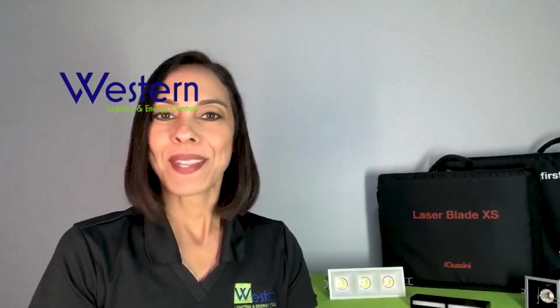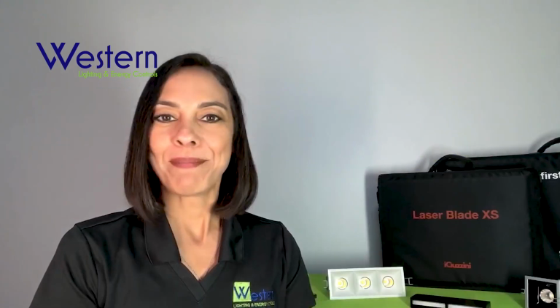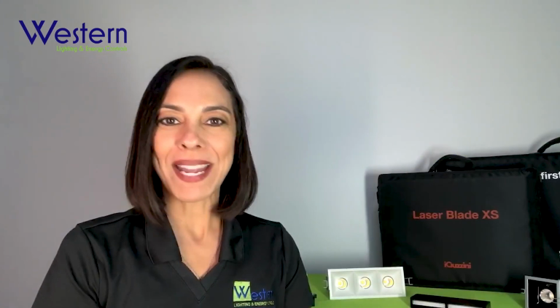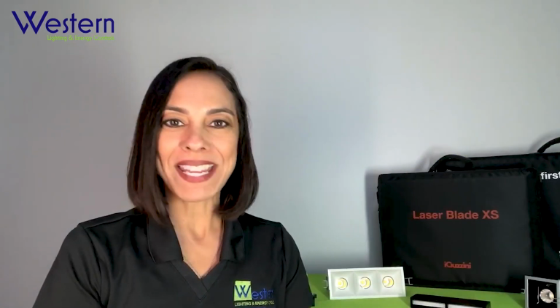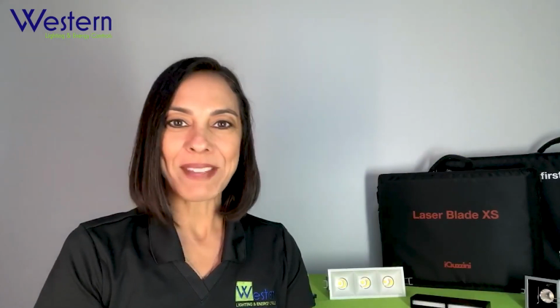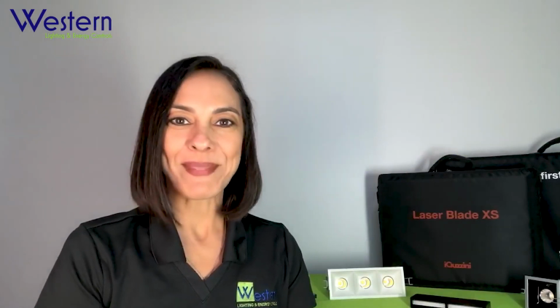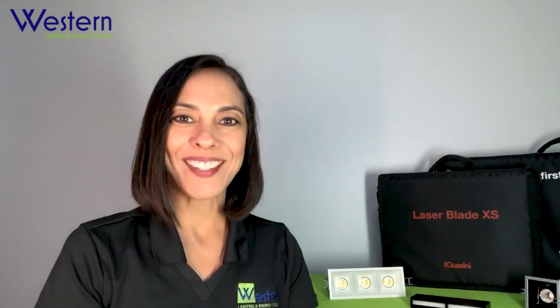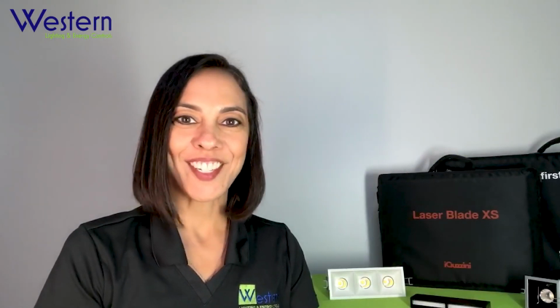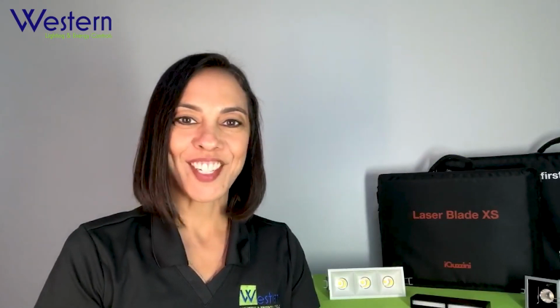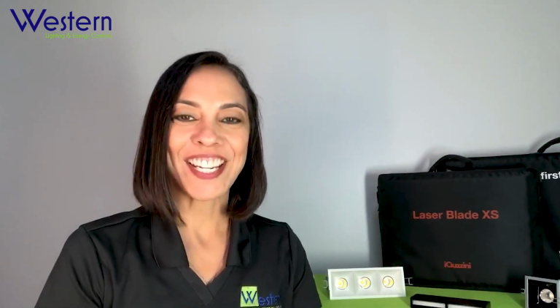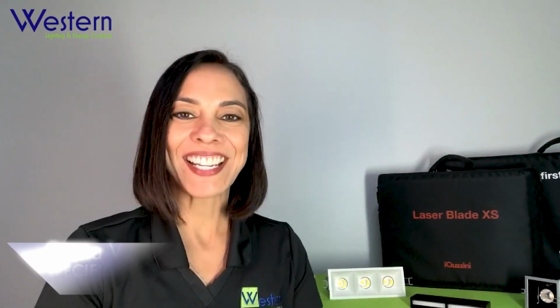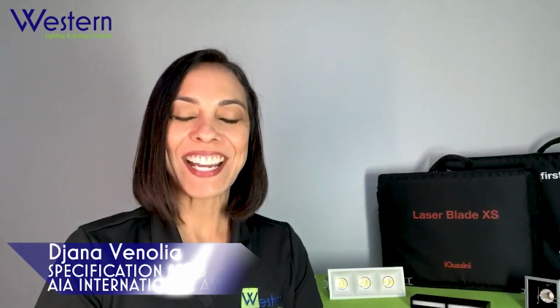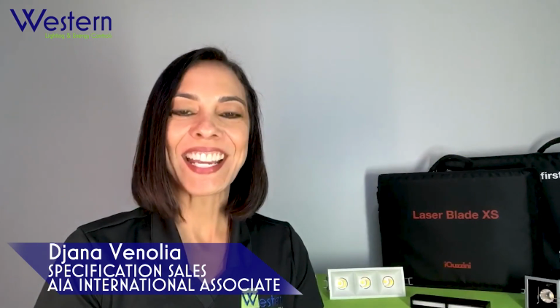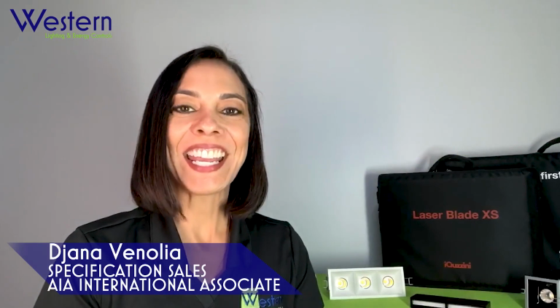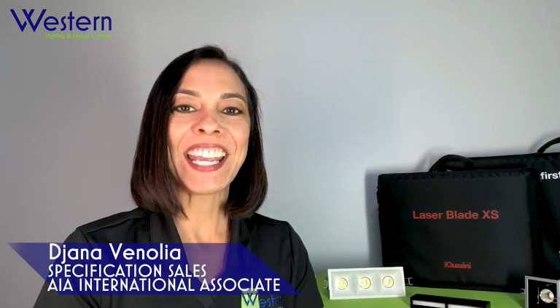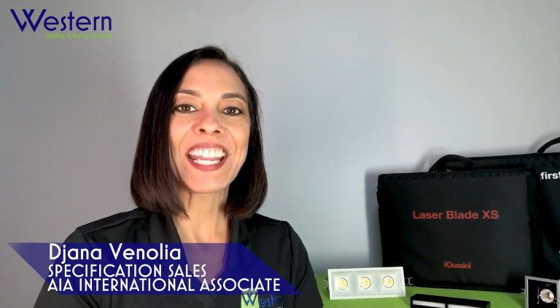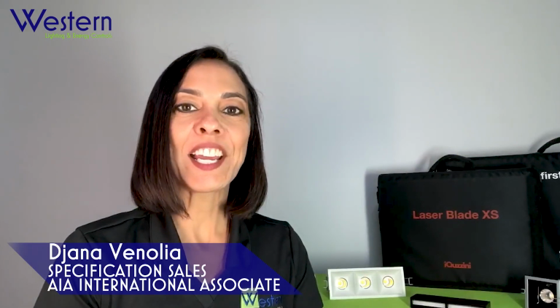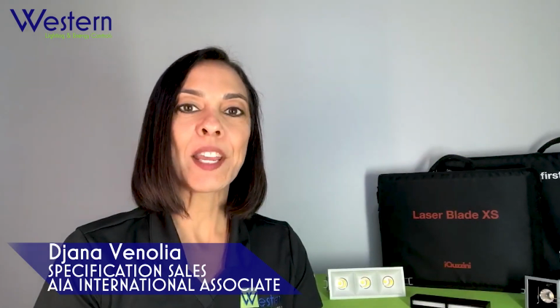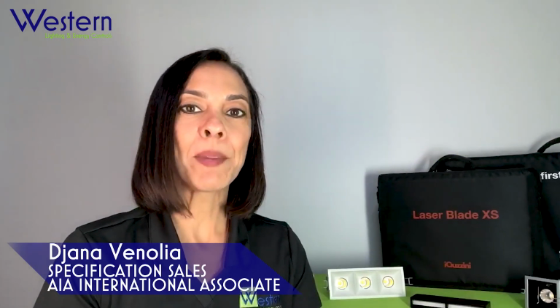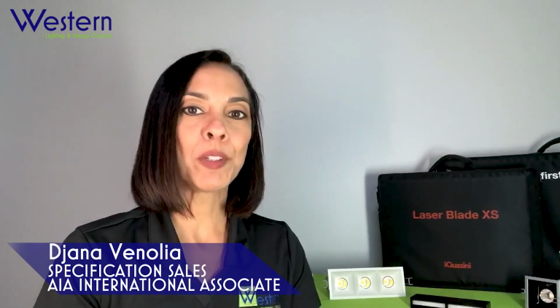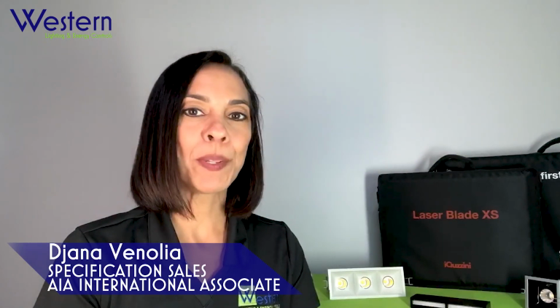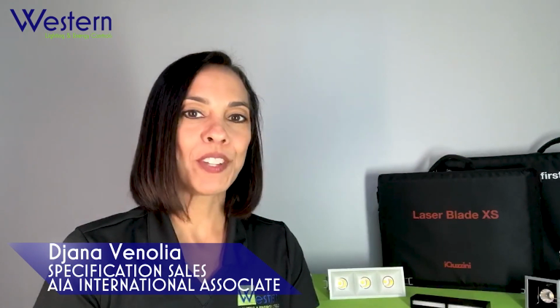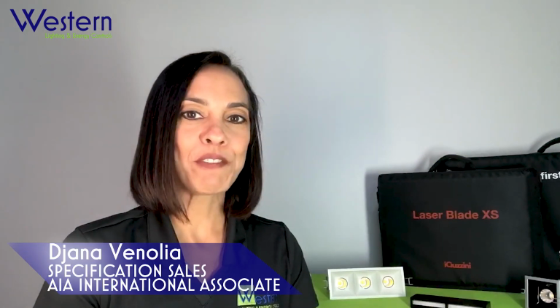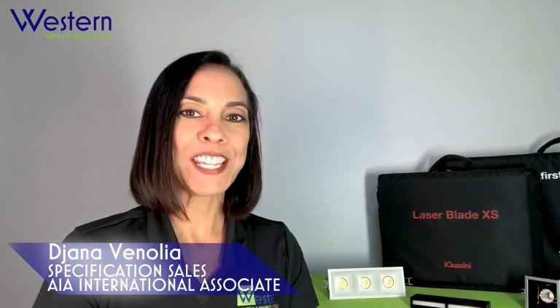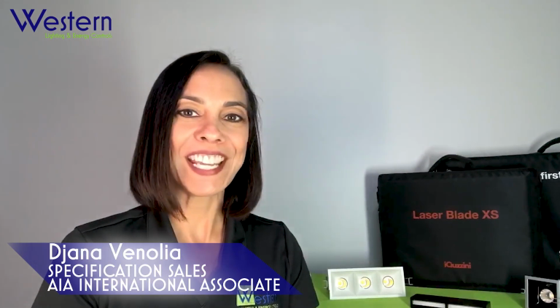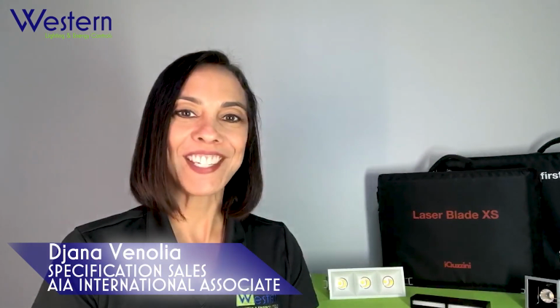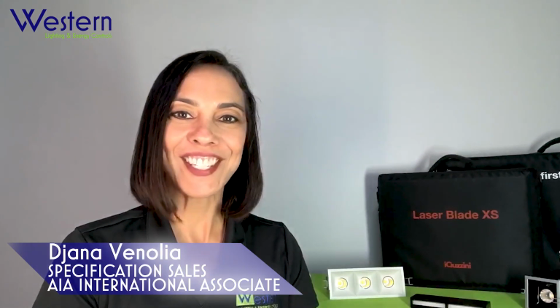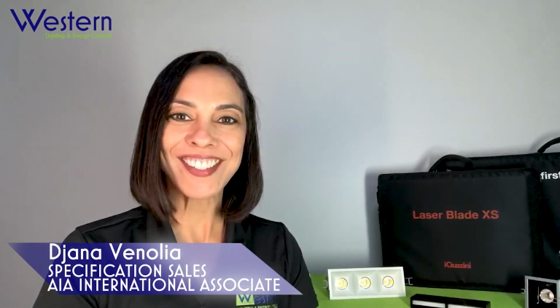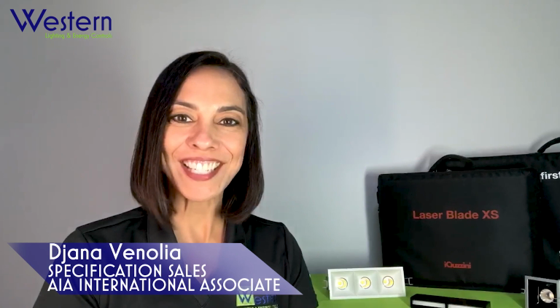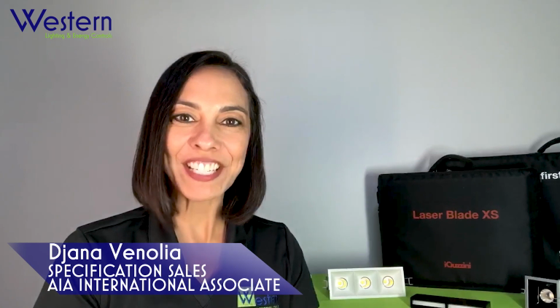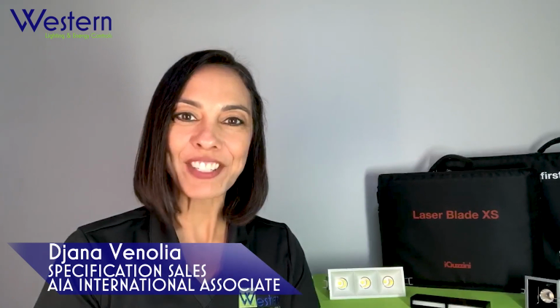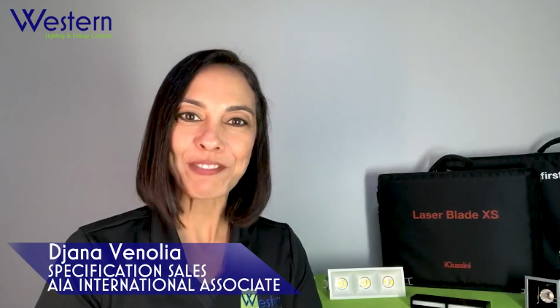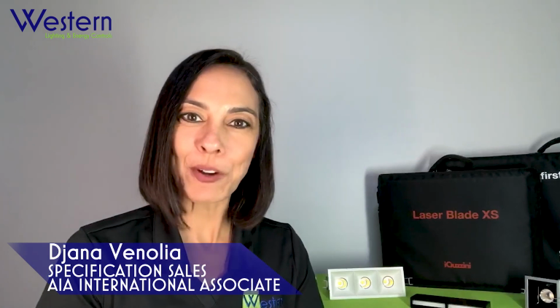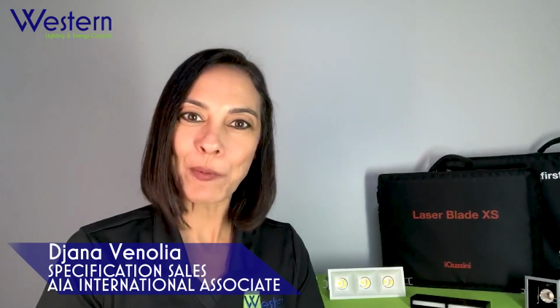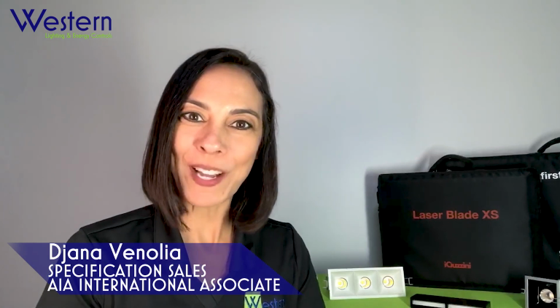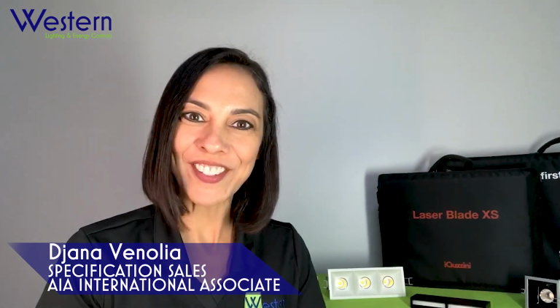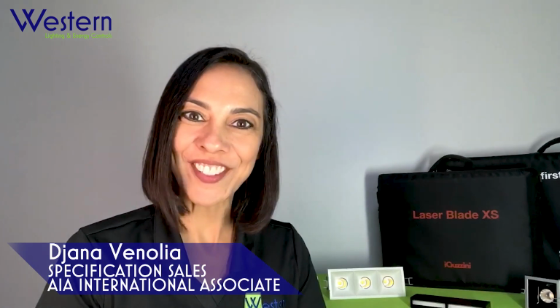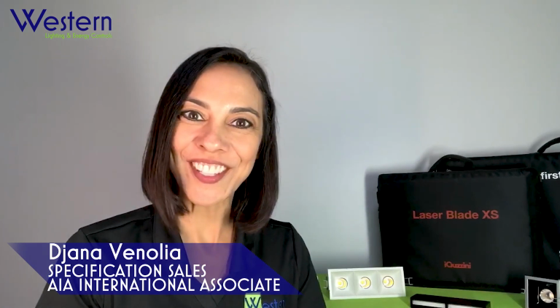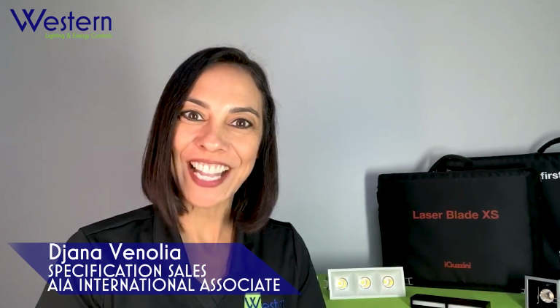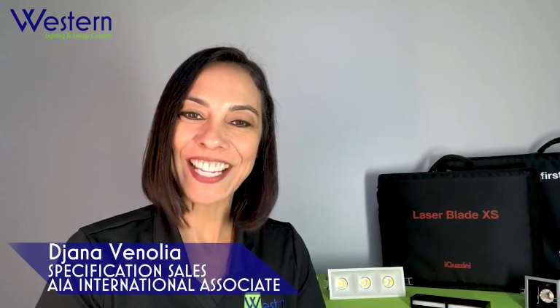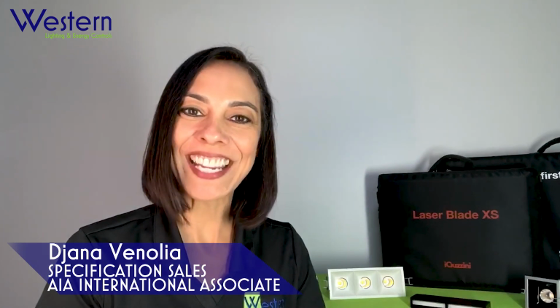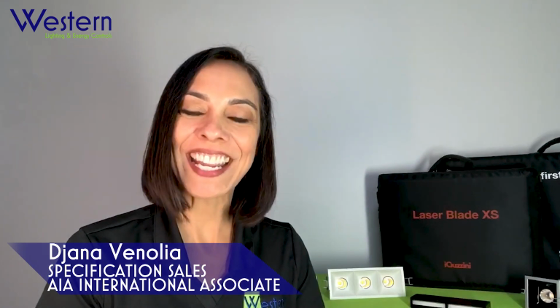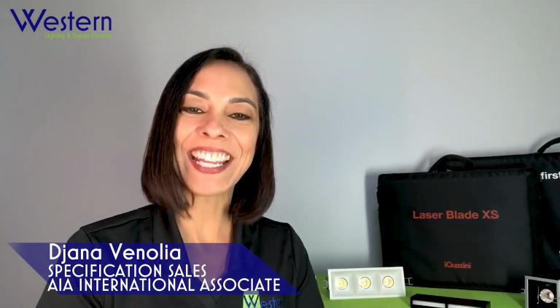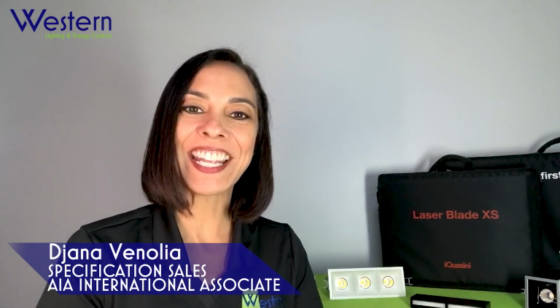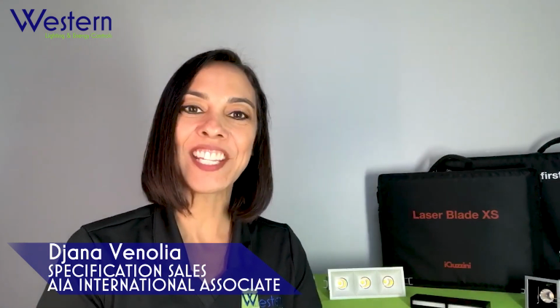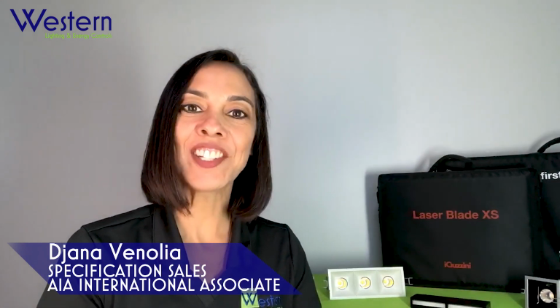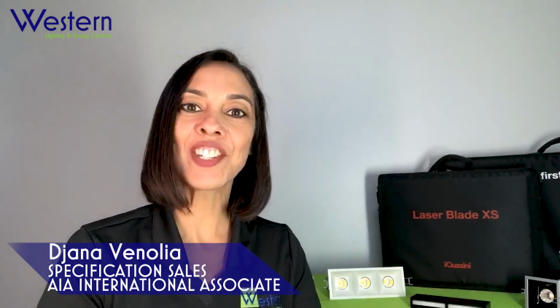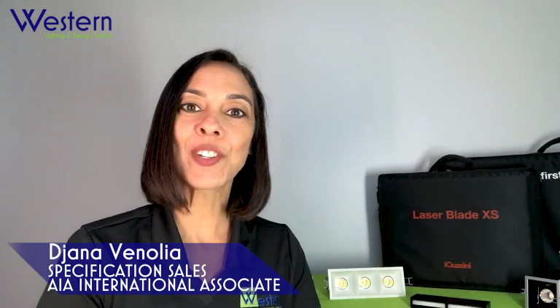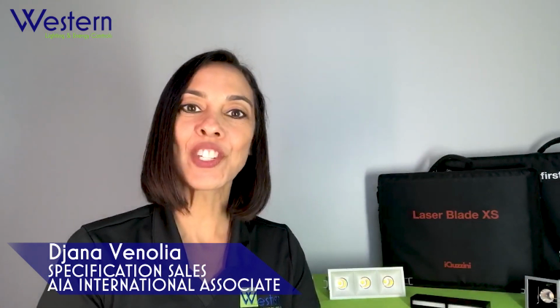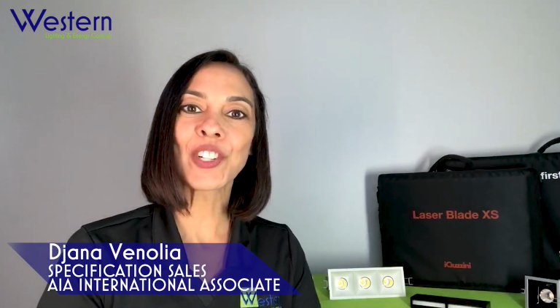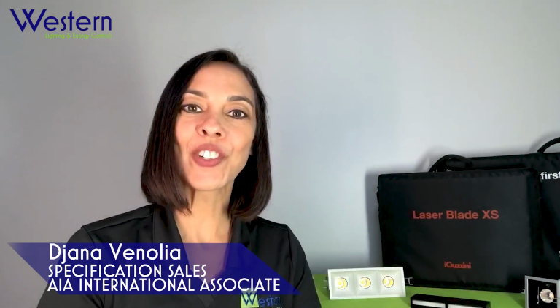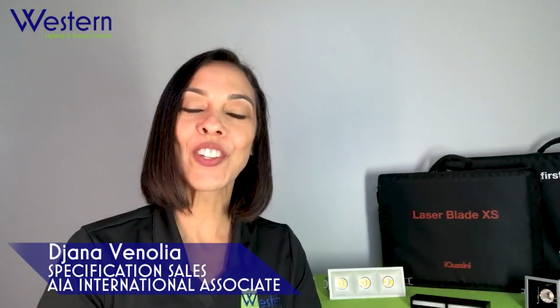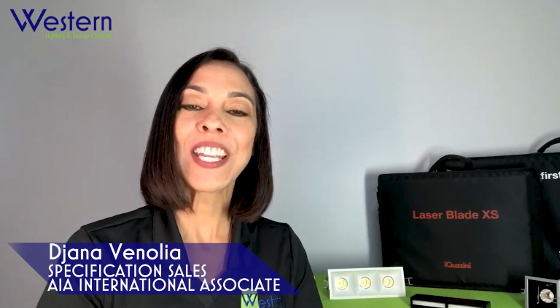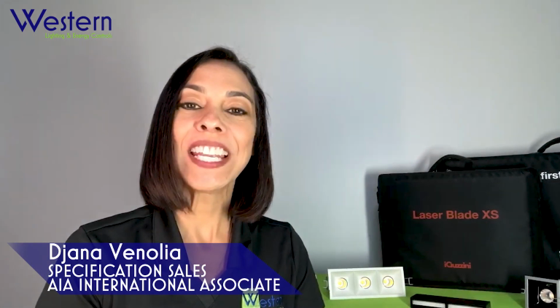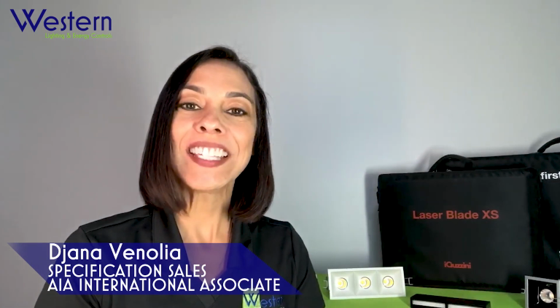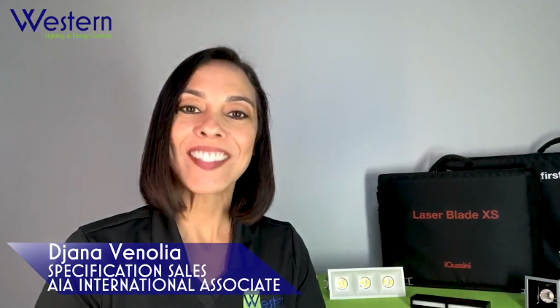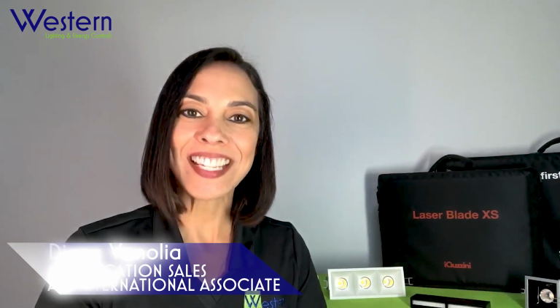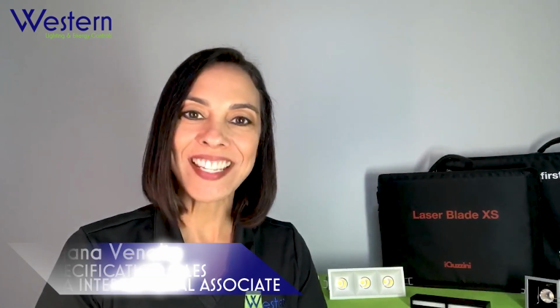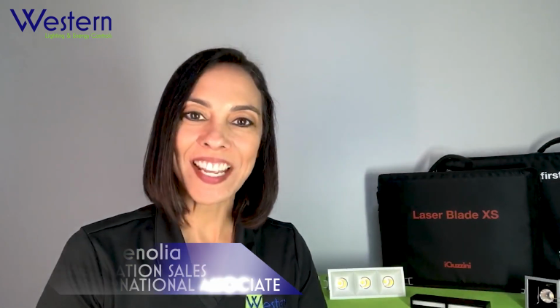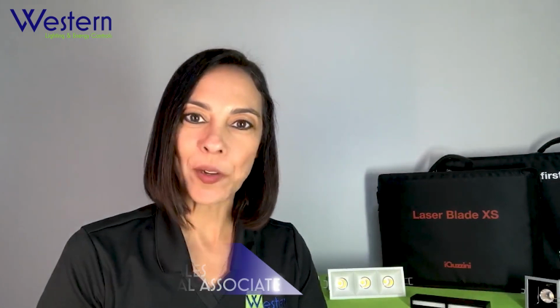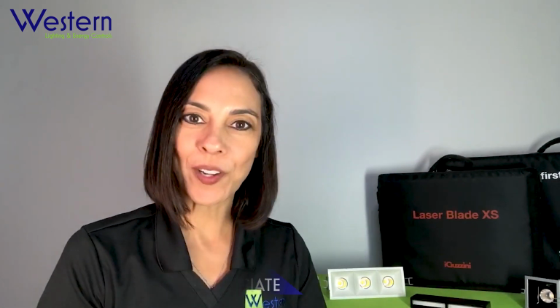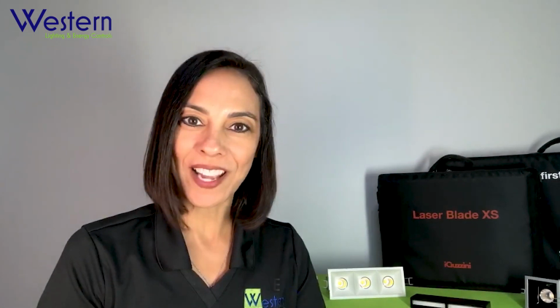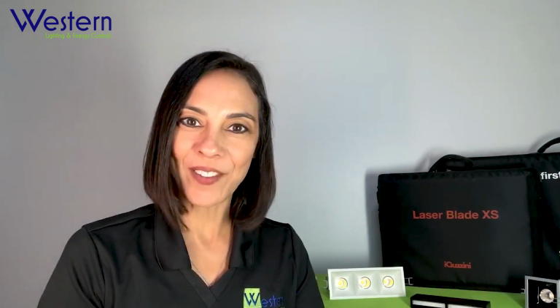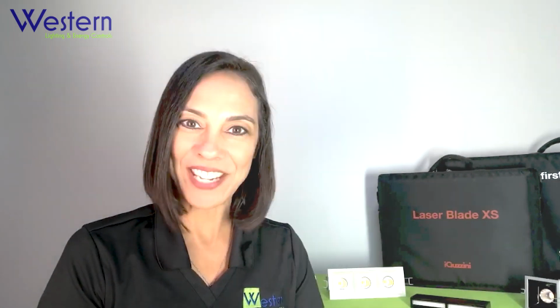My name is Dijana and I am a specification sales representative for Western Lighting and Energy Controls in San Diego County.